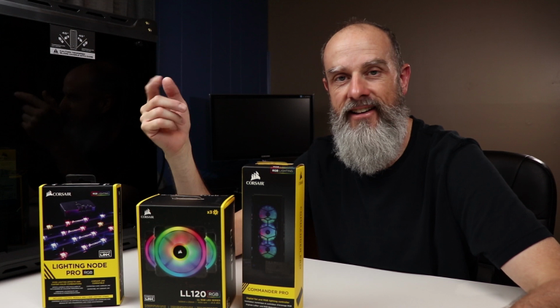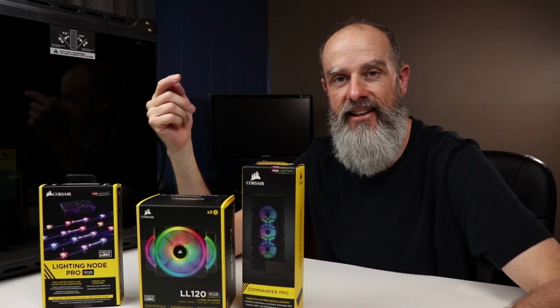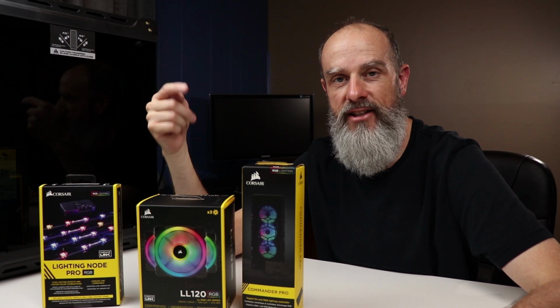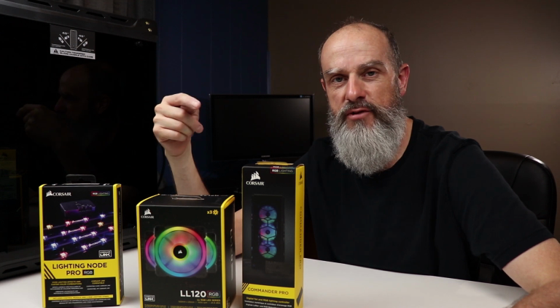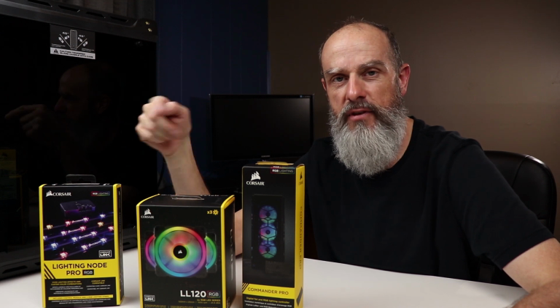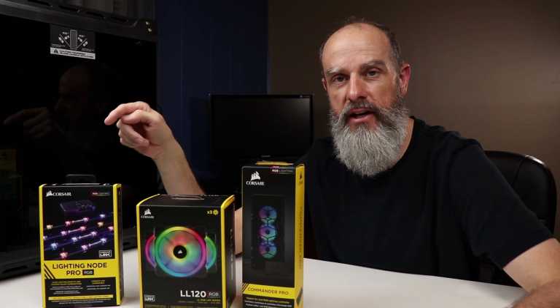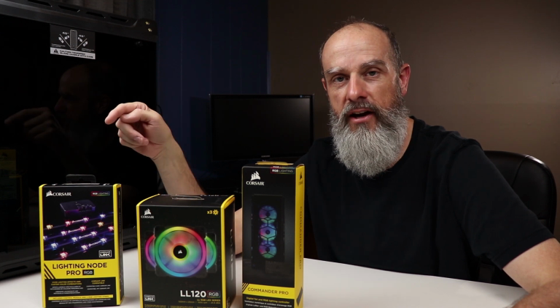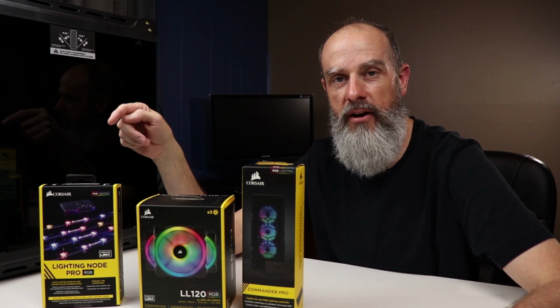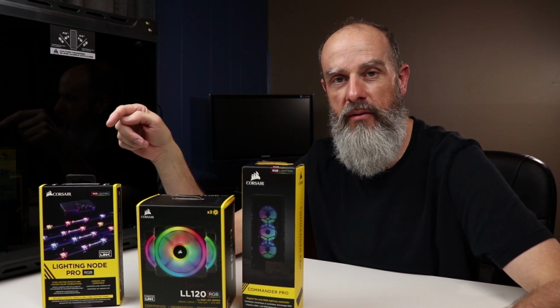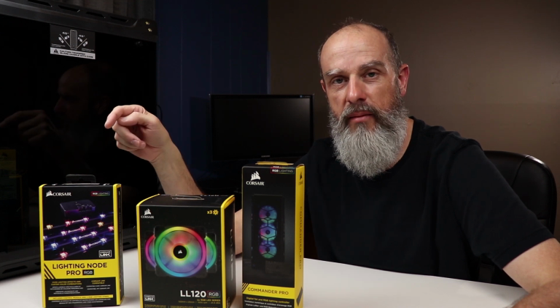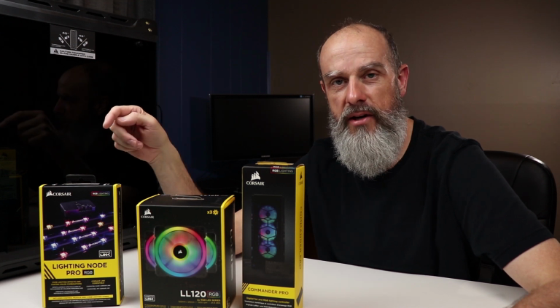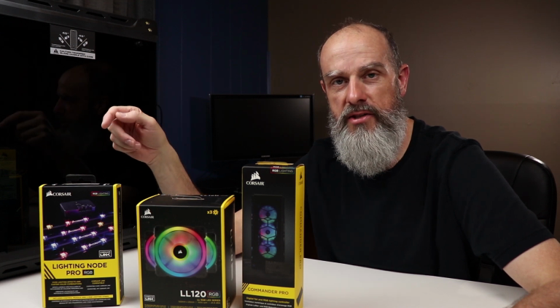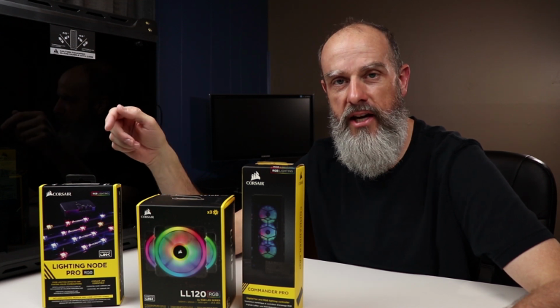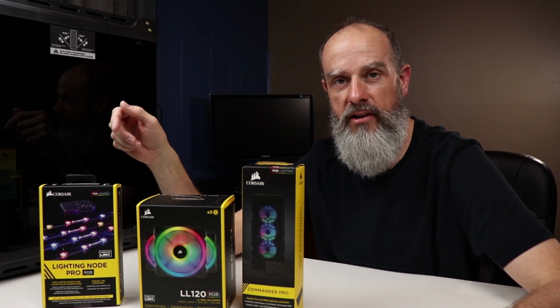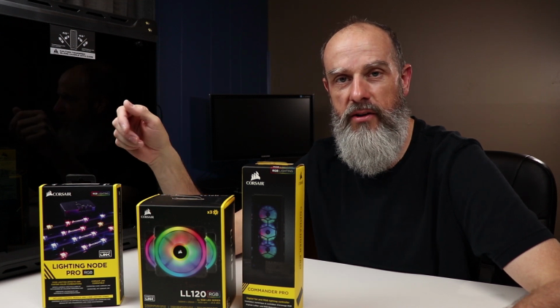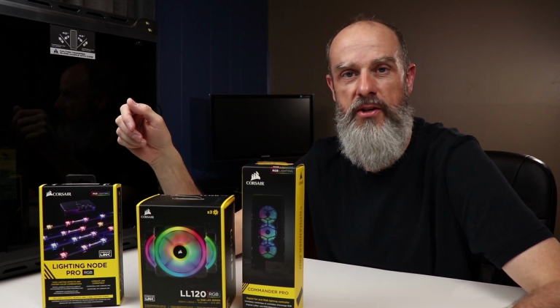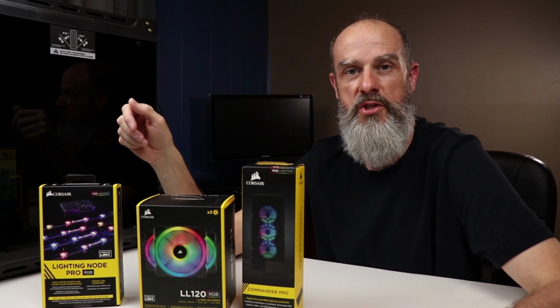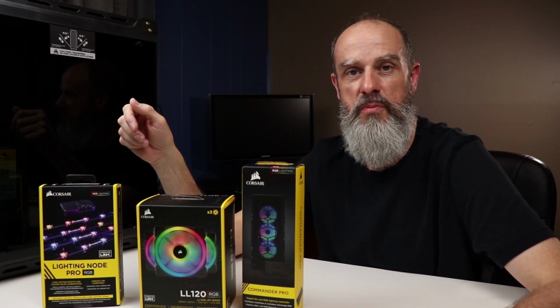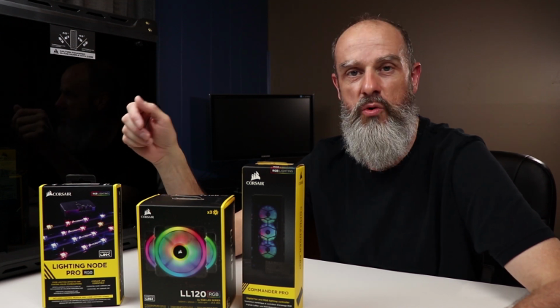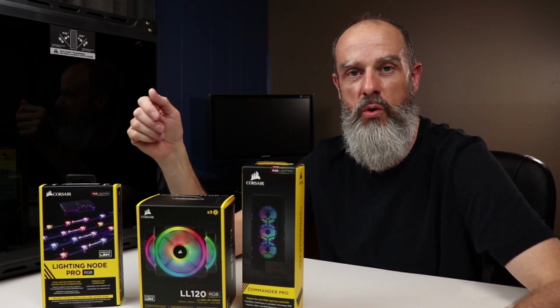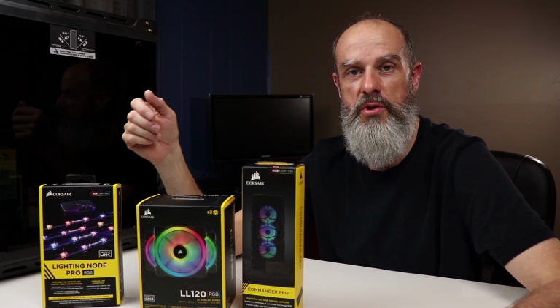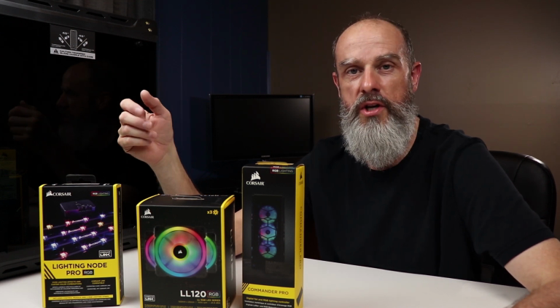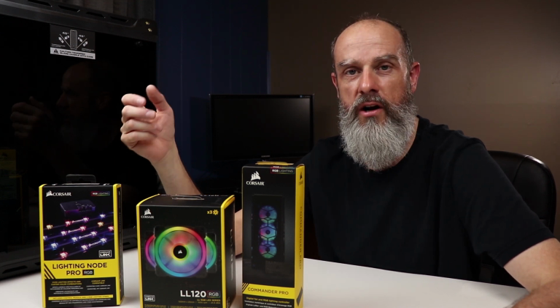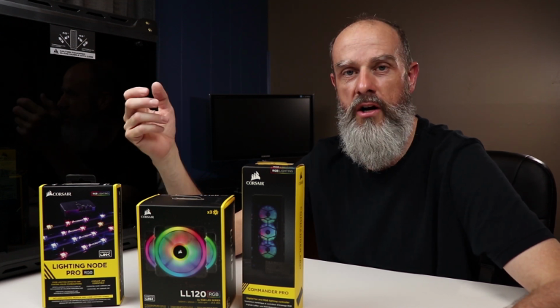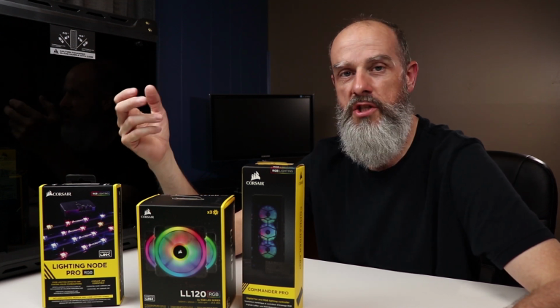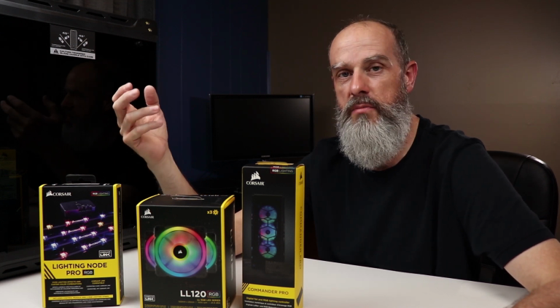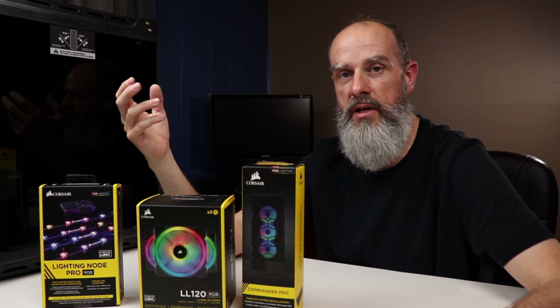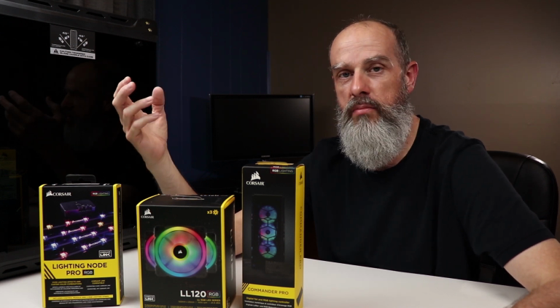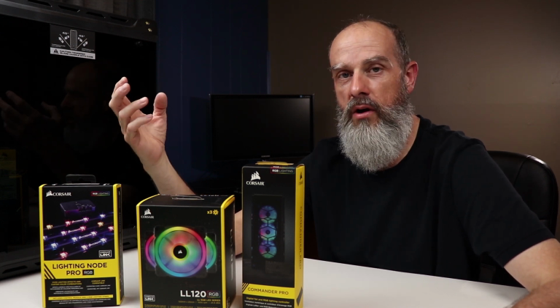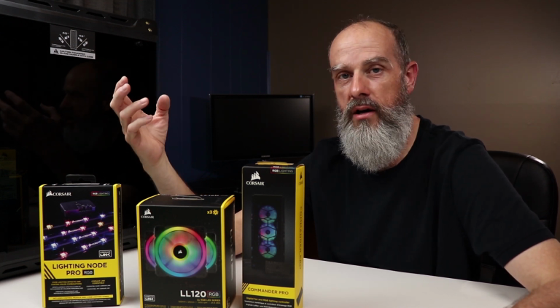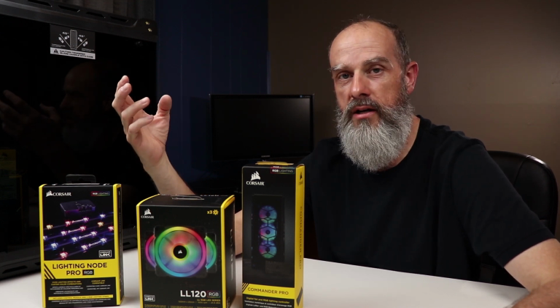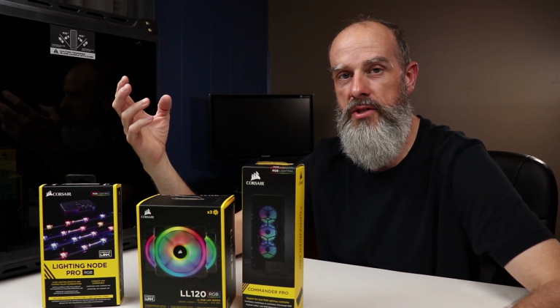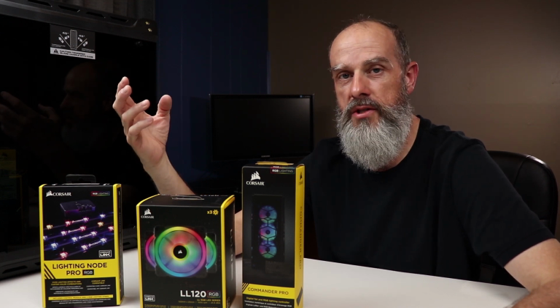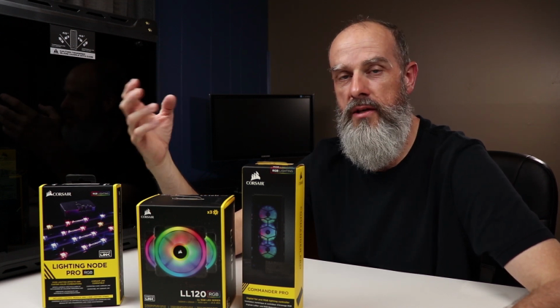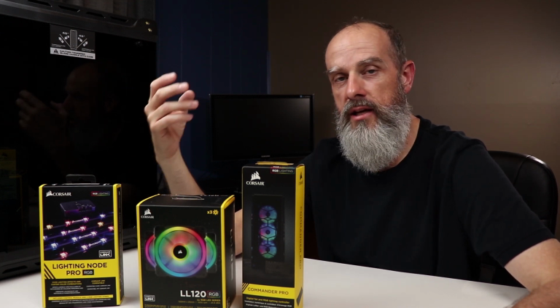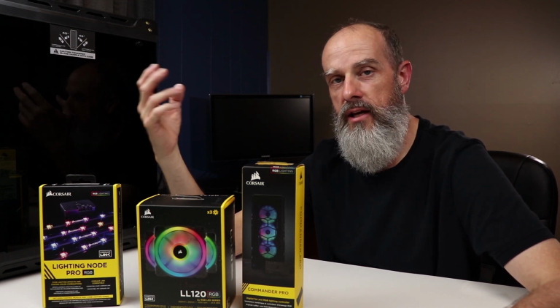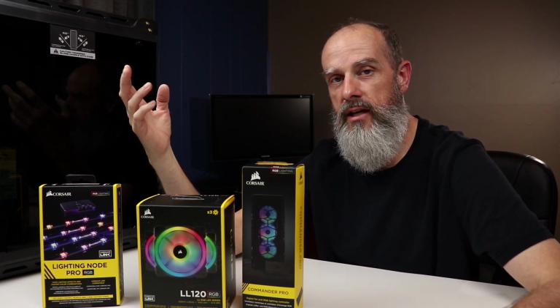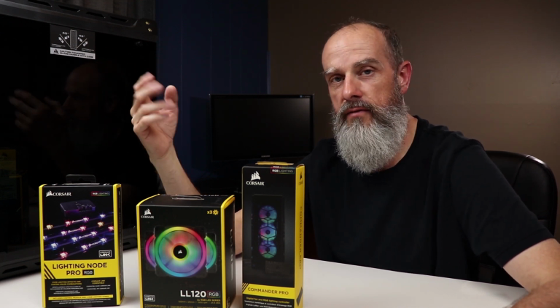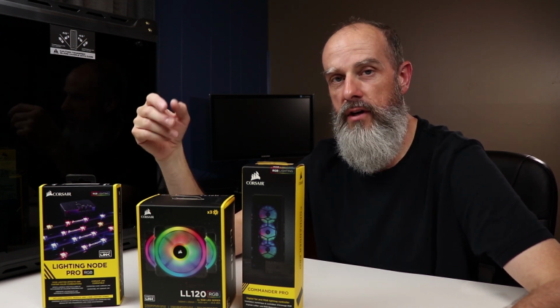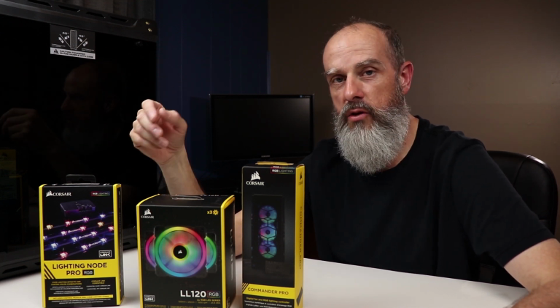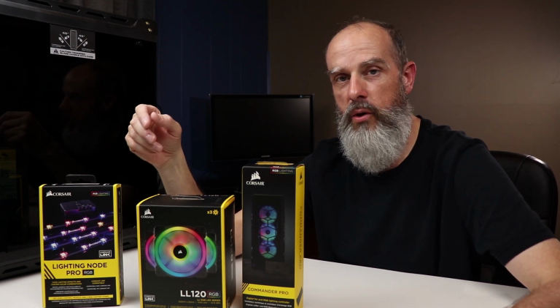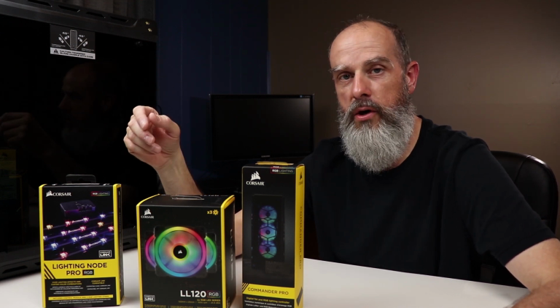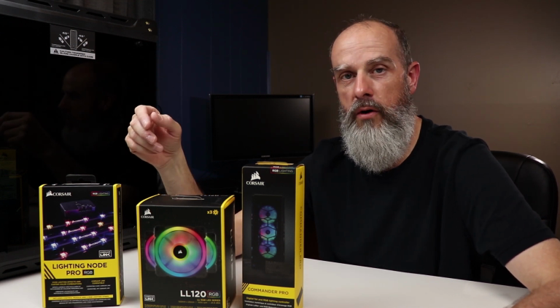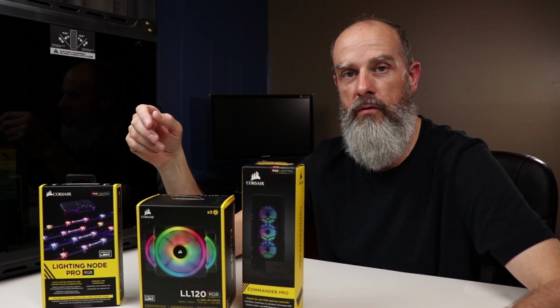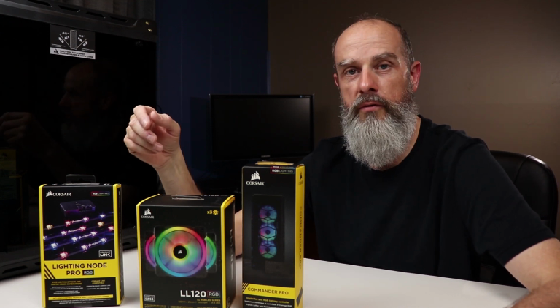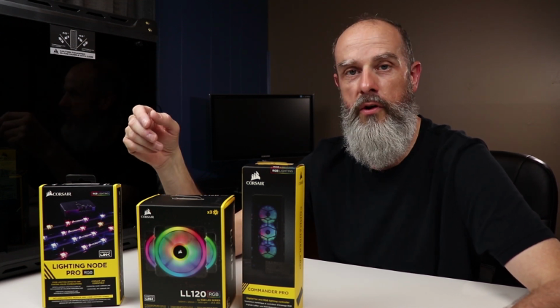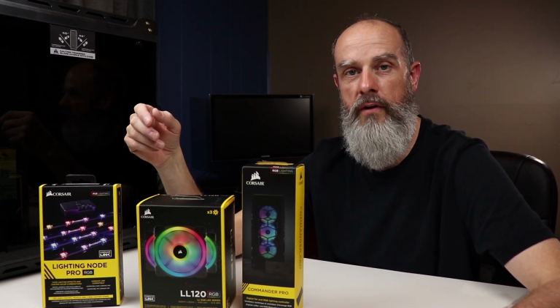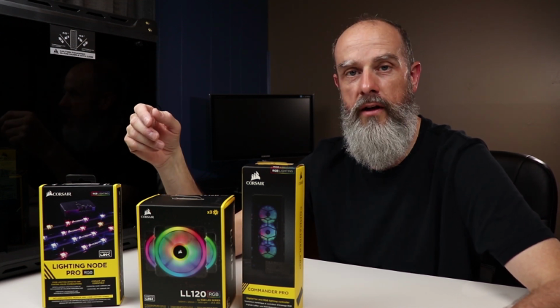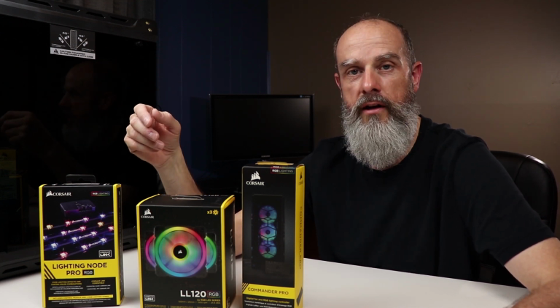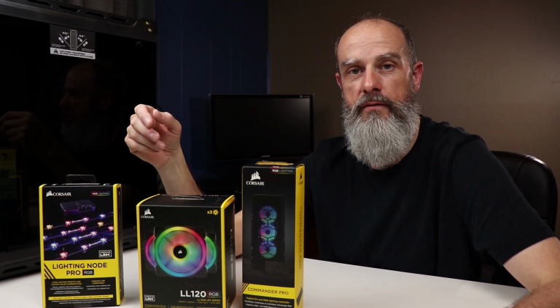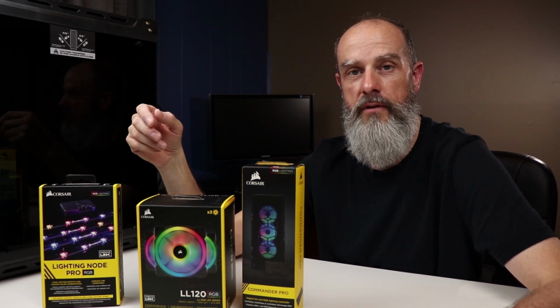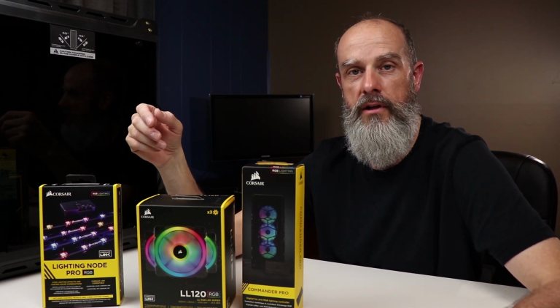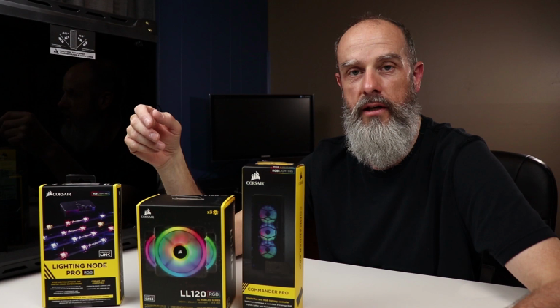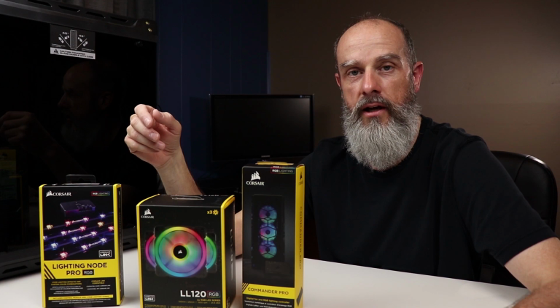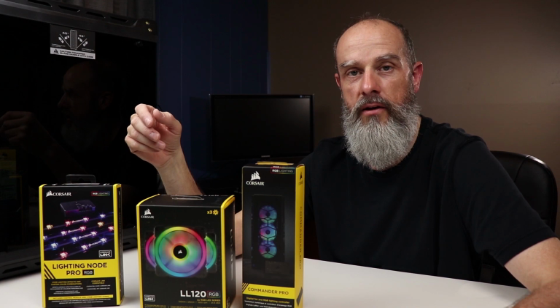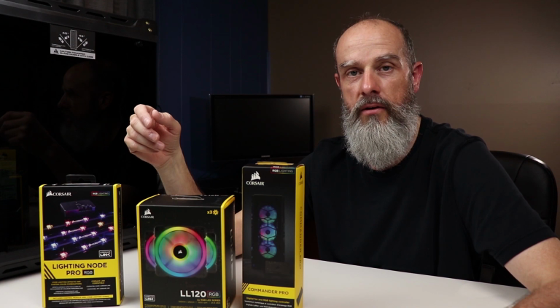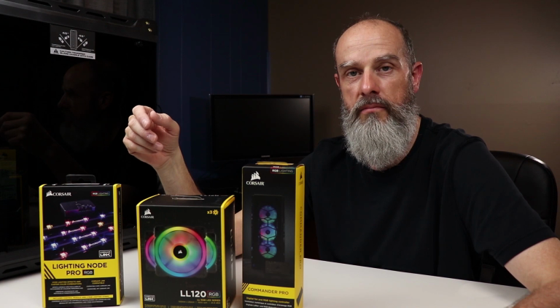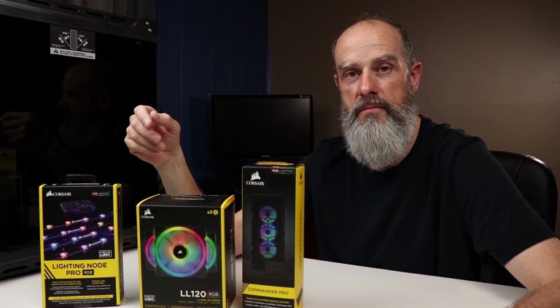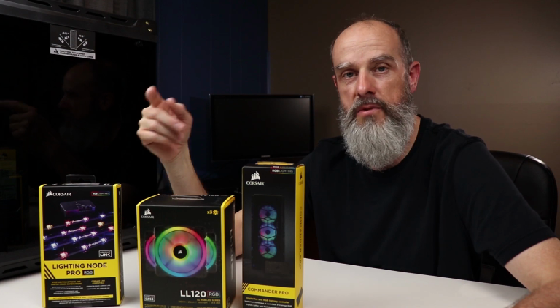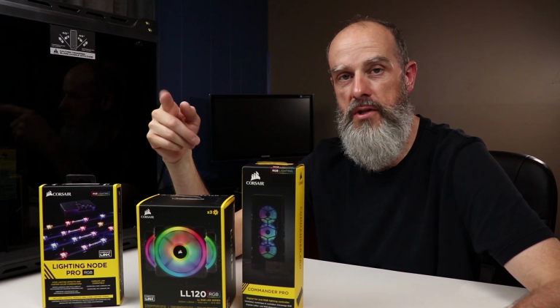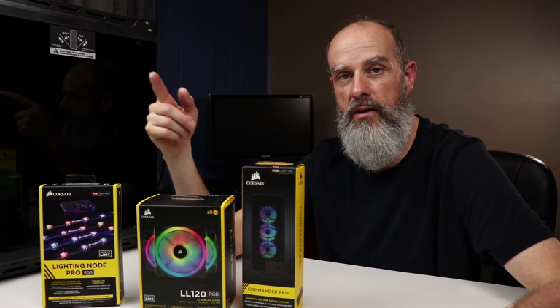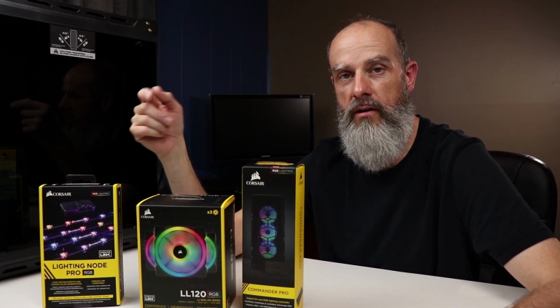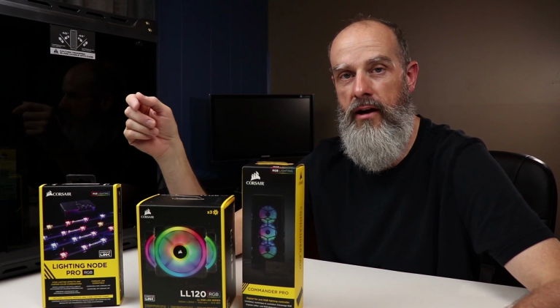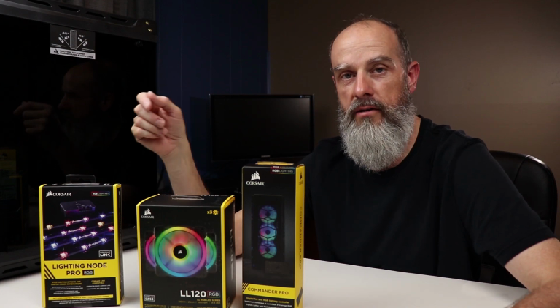In this video, I'm going to take a look at some Corsair RGB products and give you a quick overview of how they fit together. Stick around.